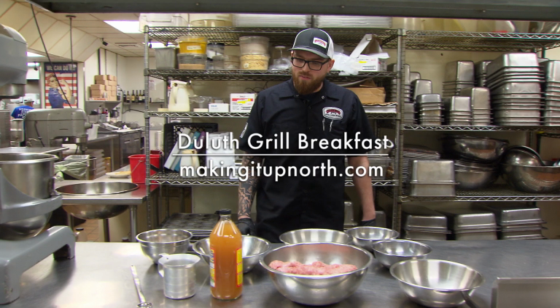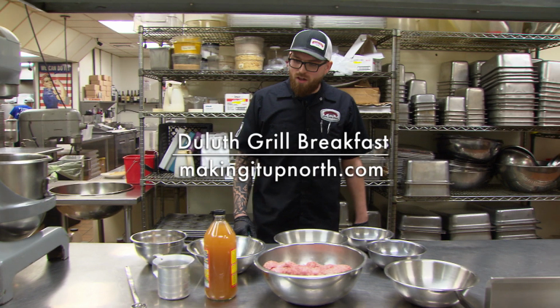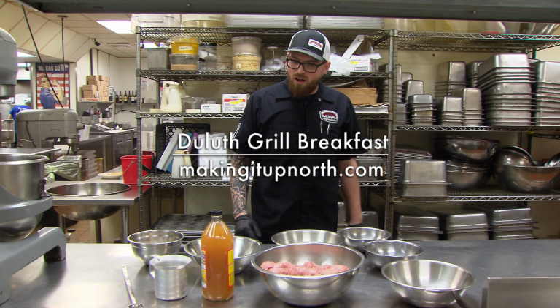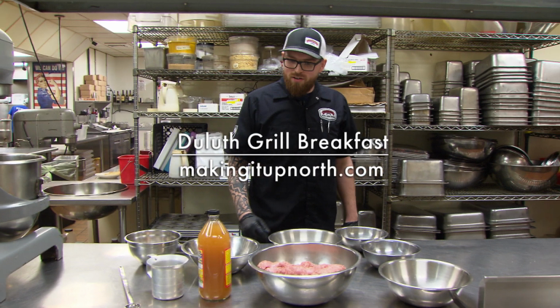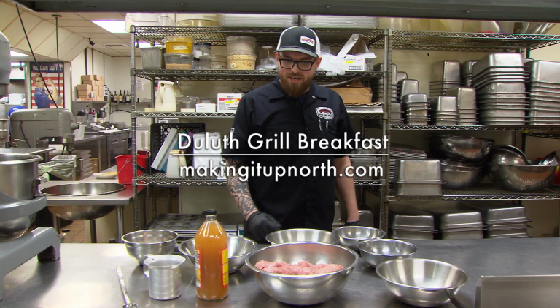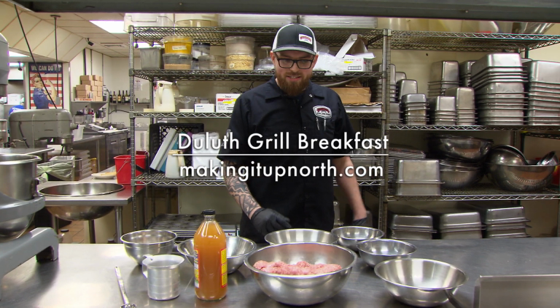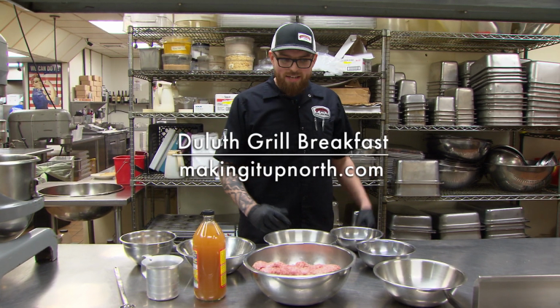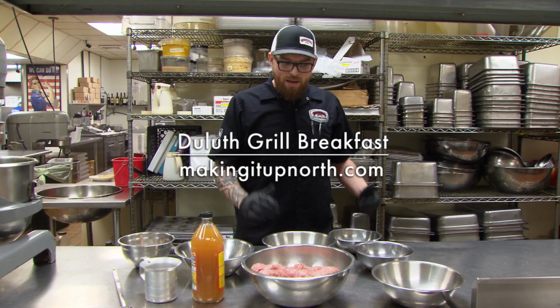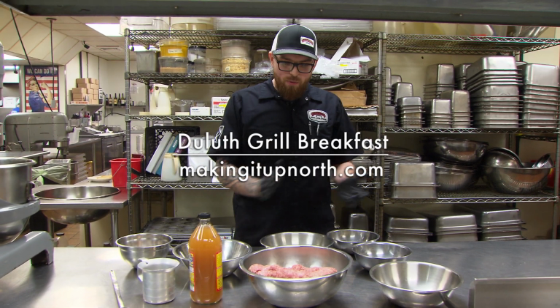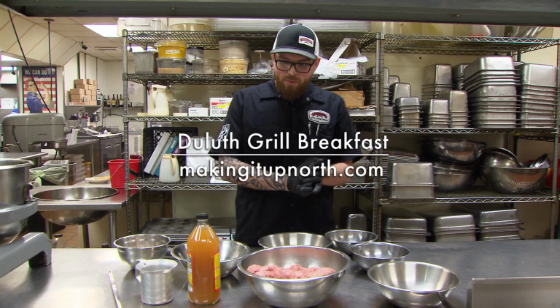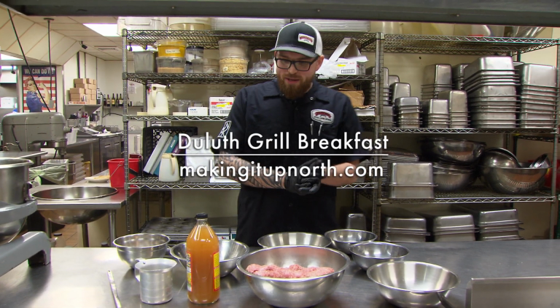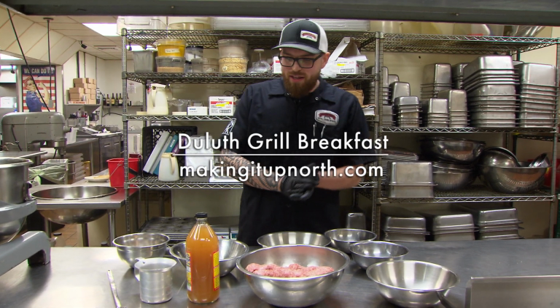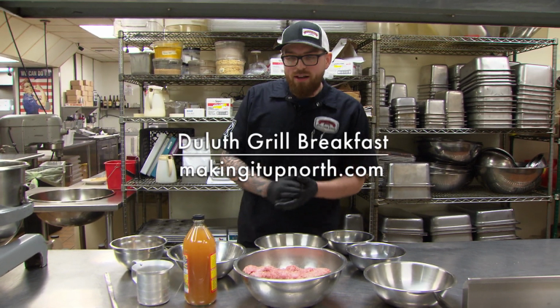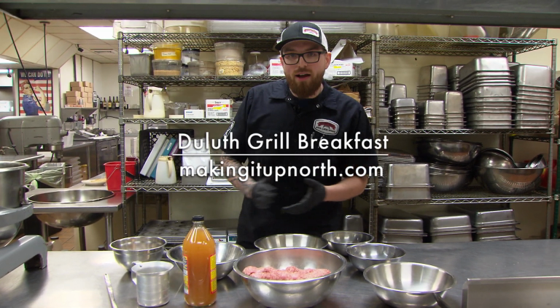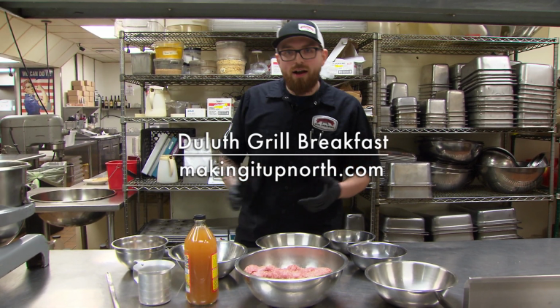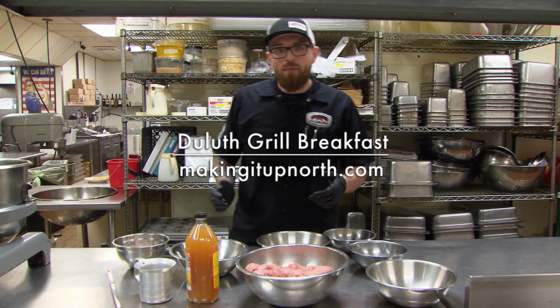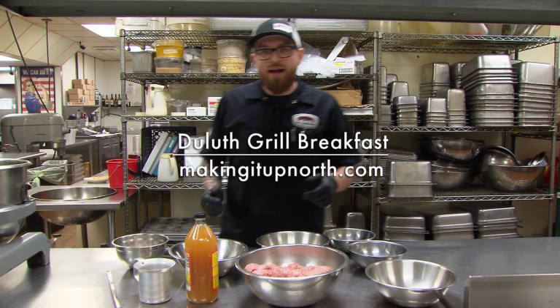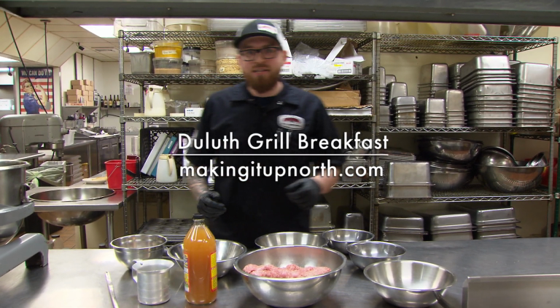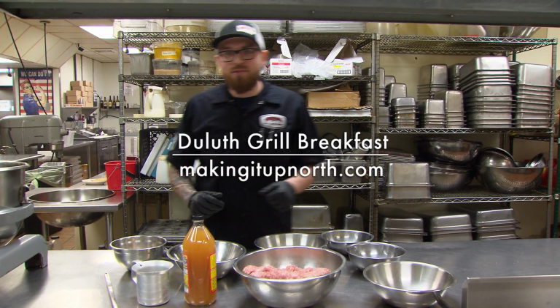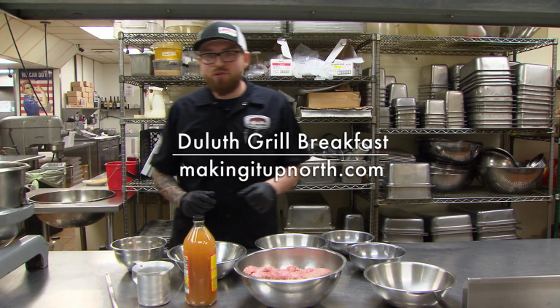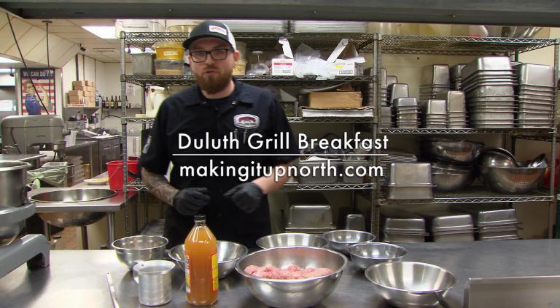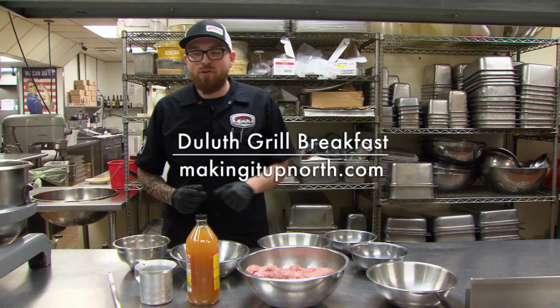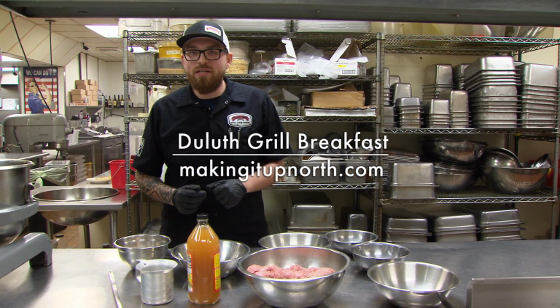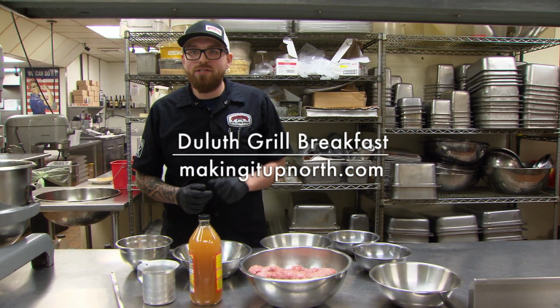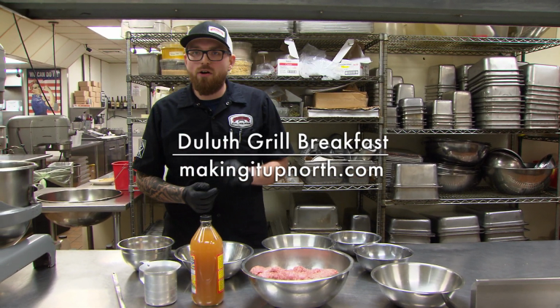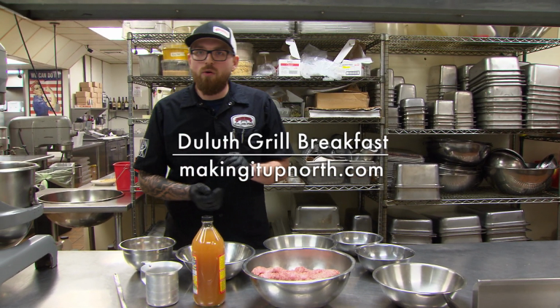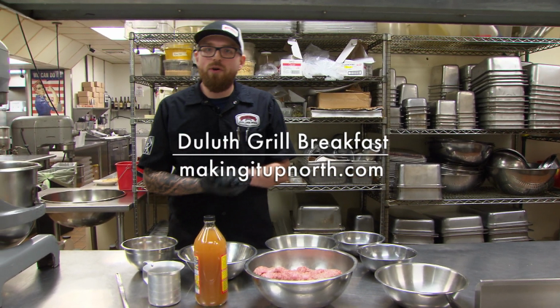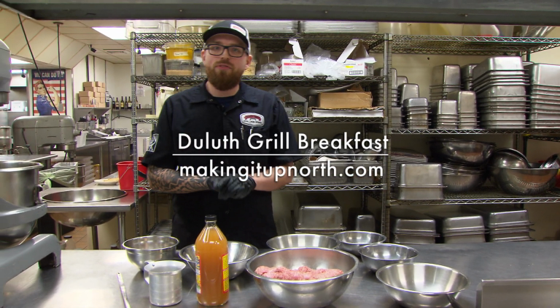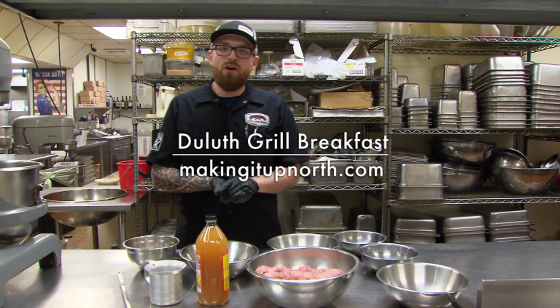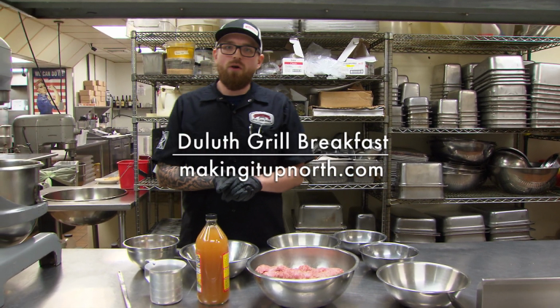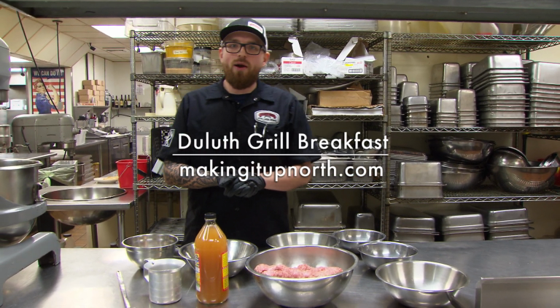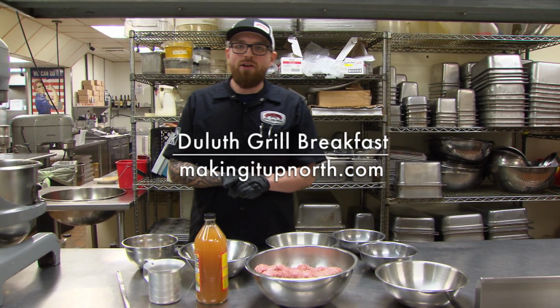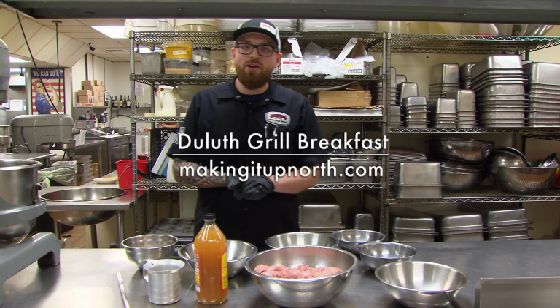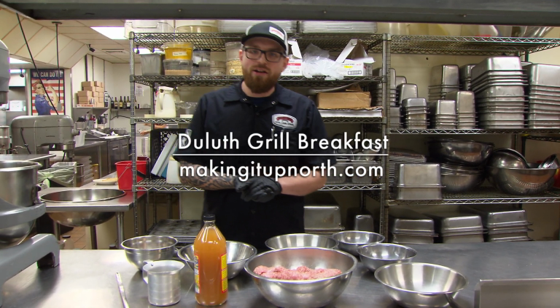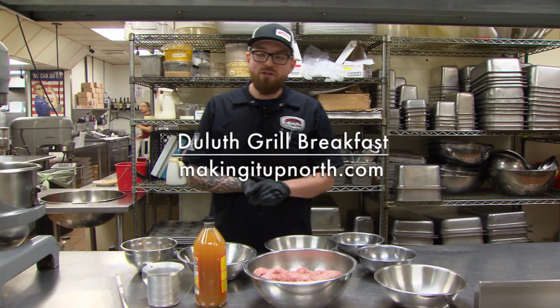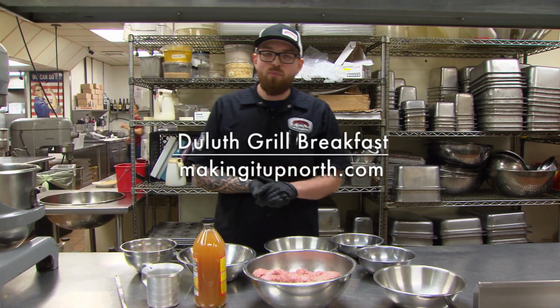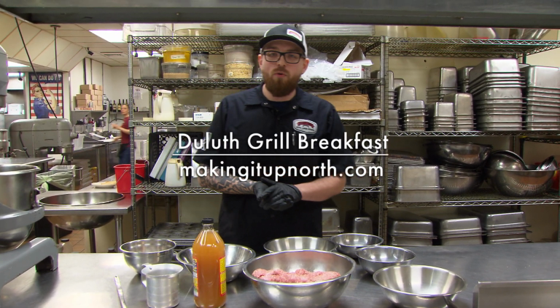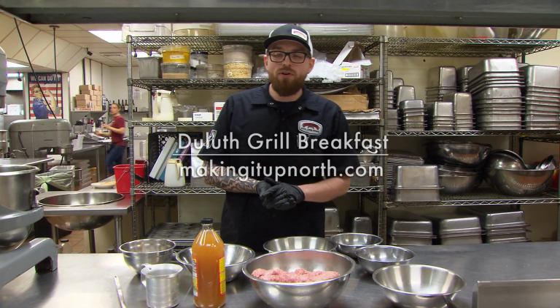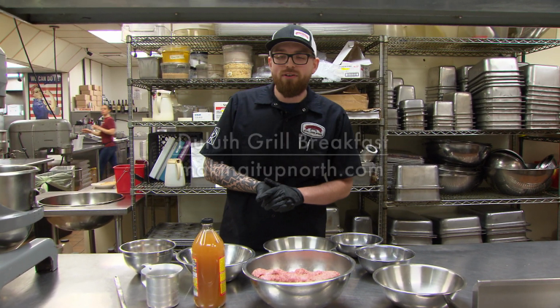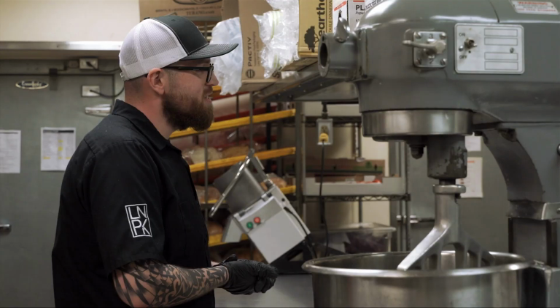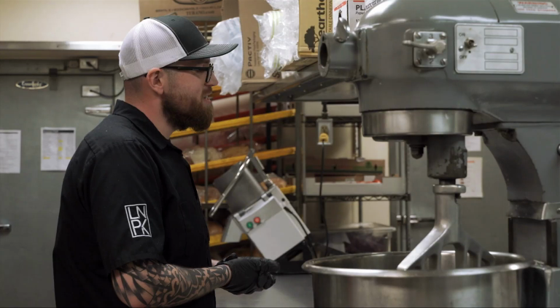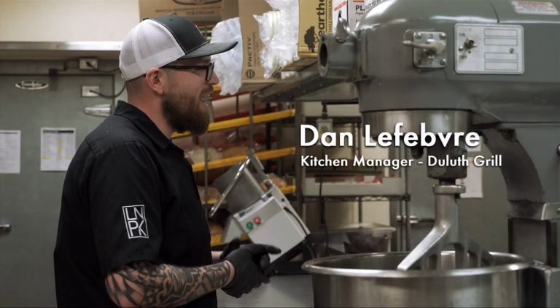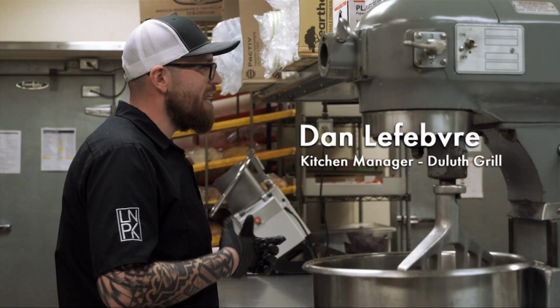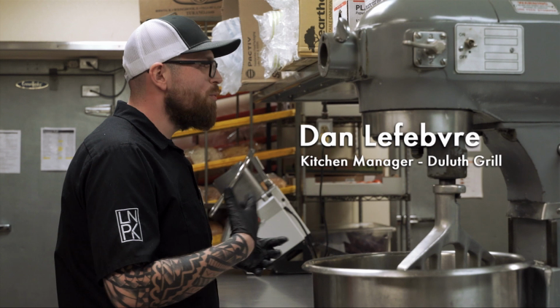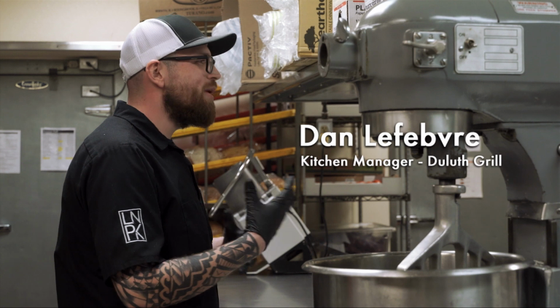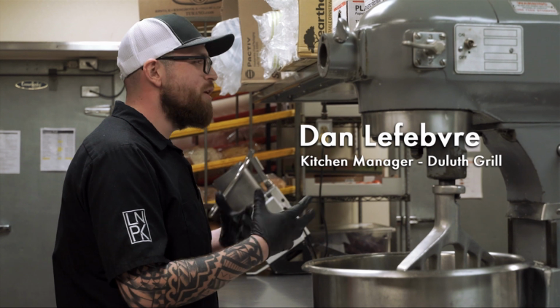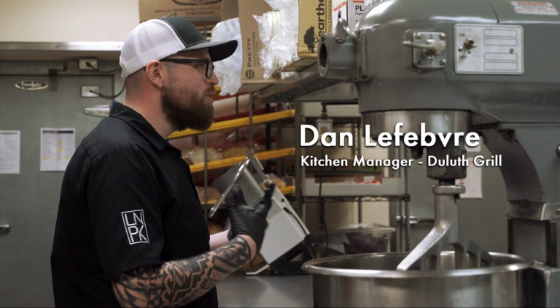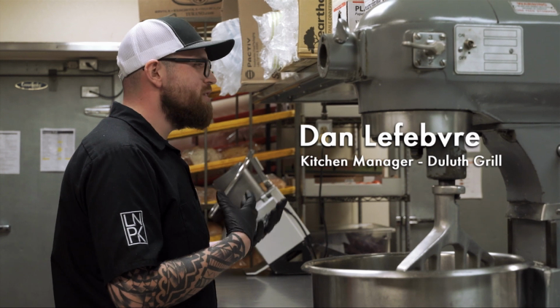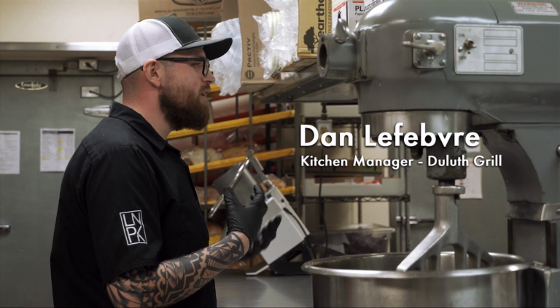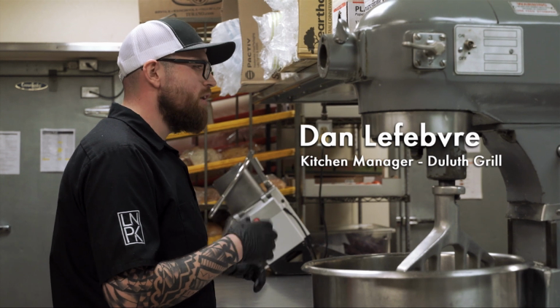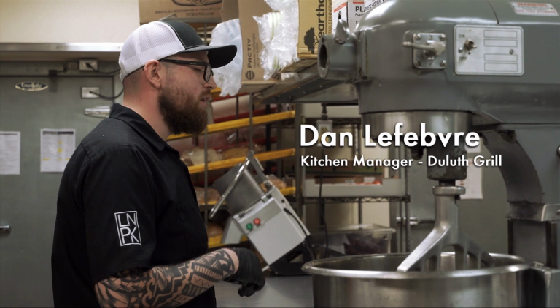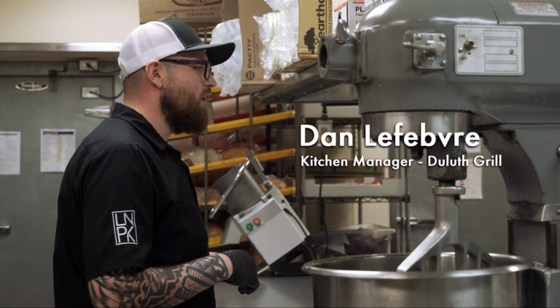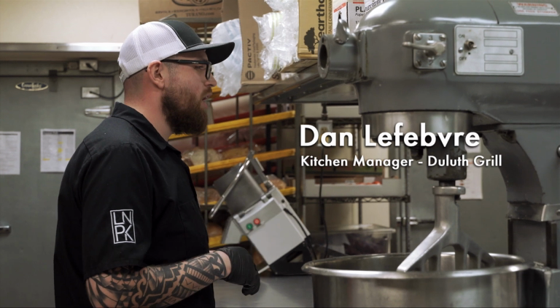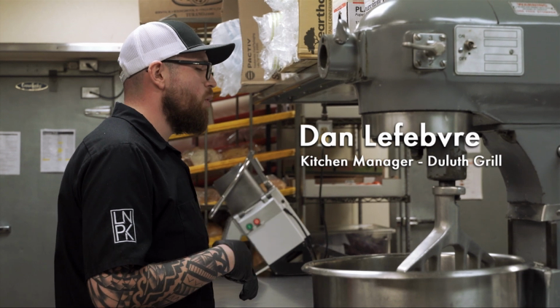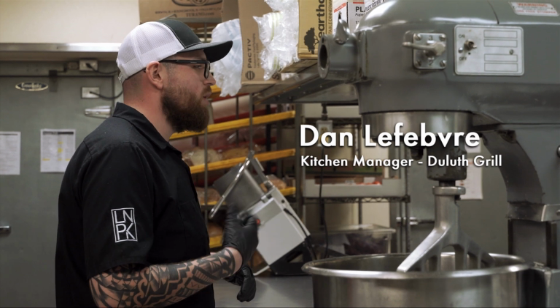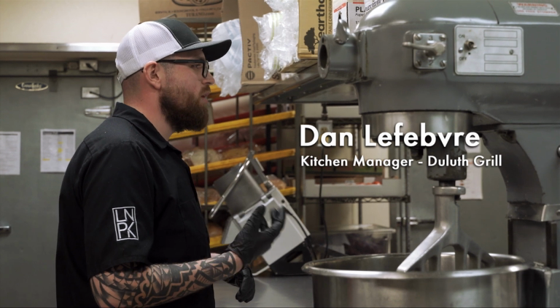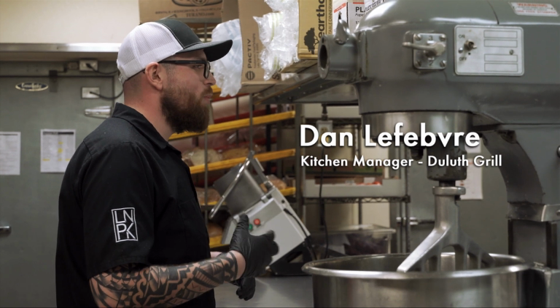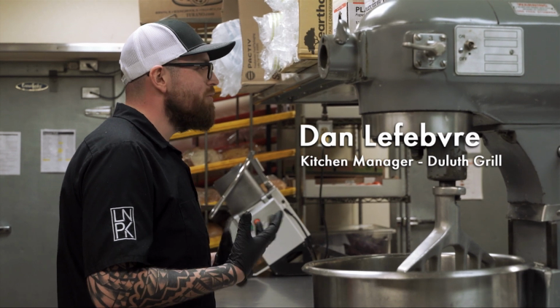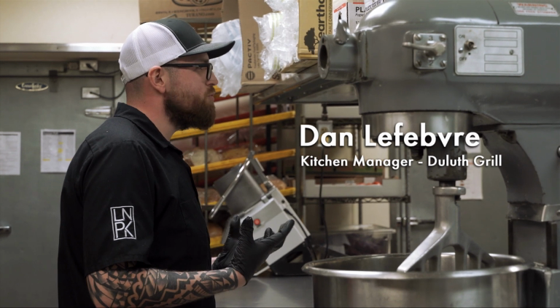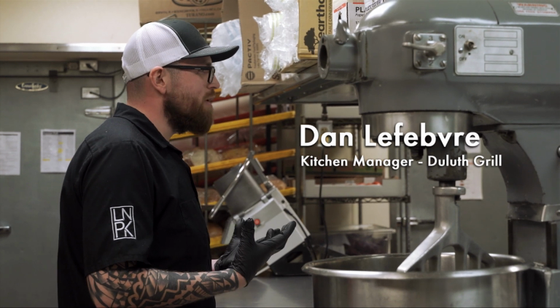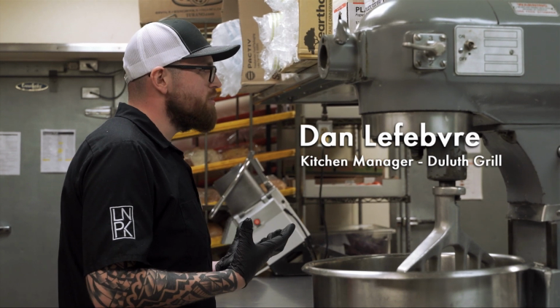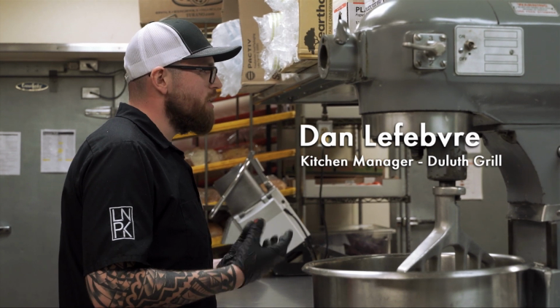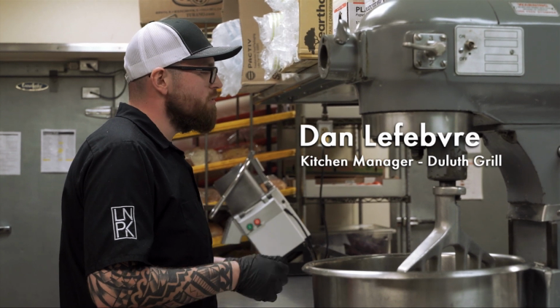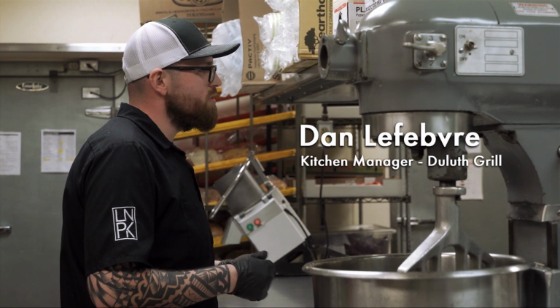Today we're making a batch of chorizo with Weicker Acres pork. This is an item we use in our huevos rancheros.